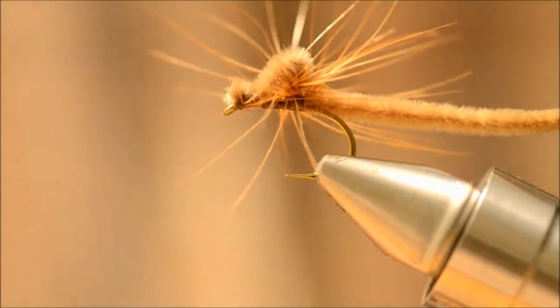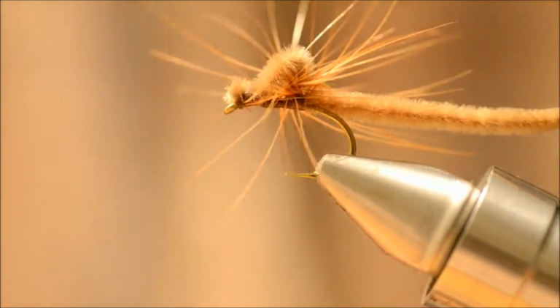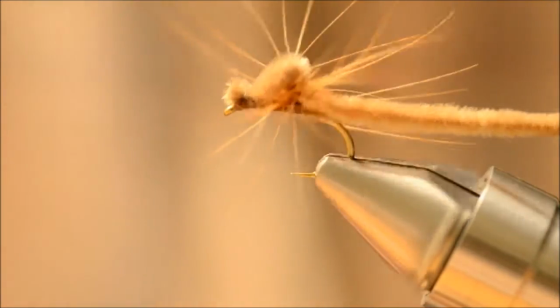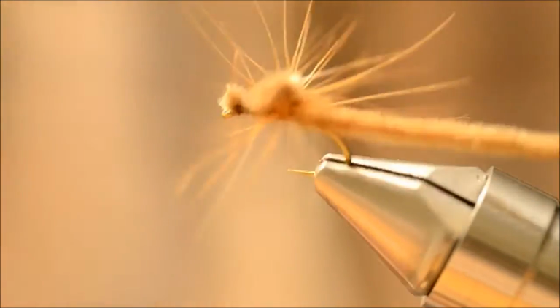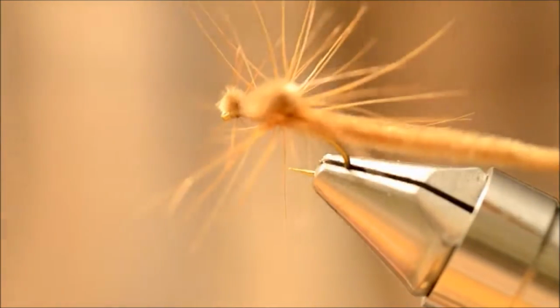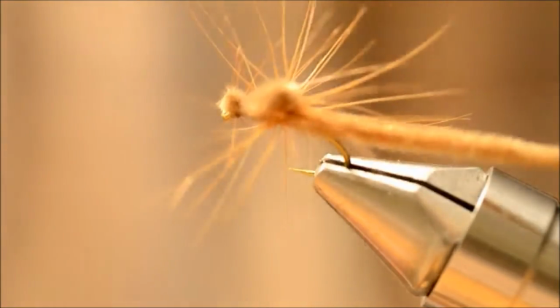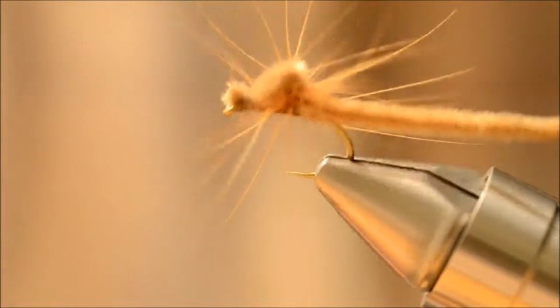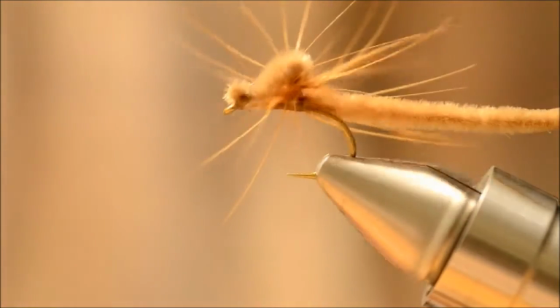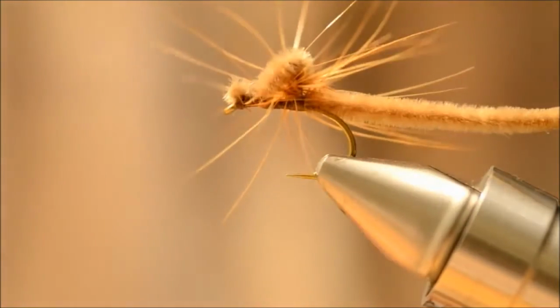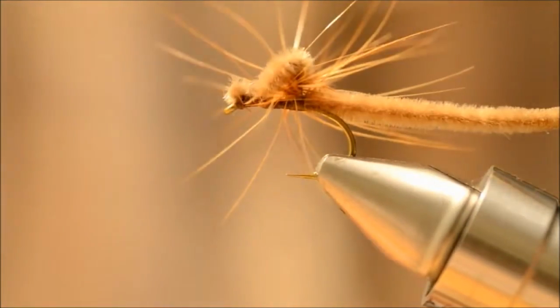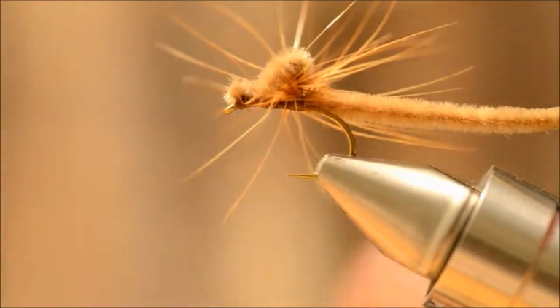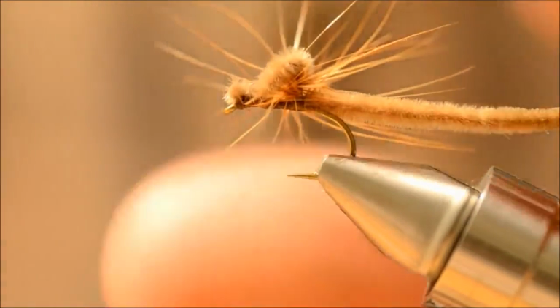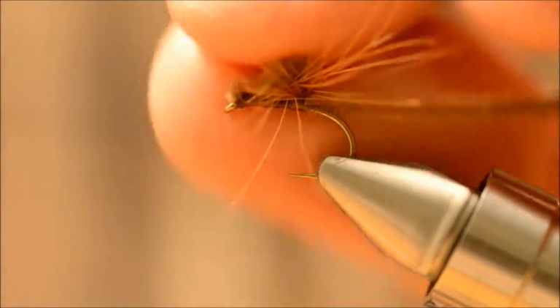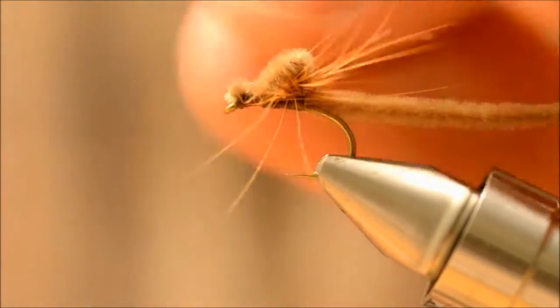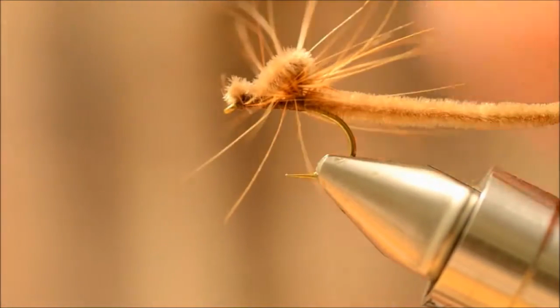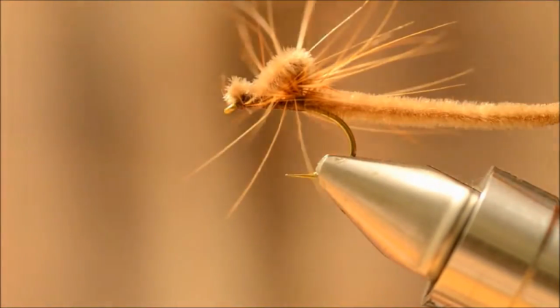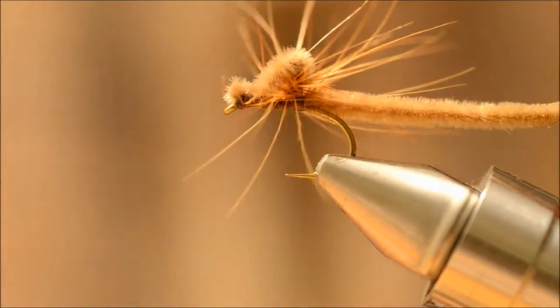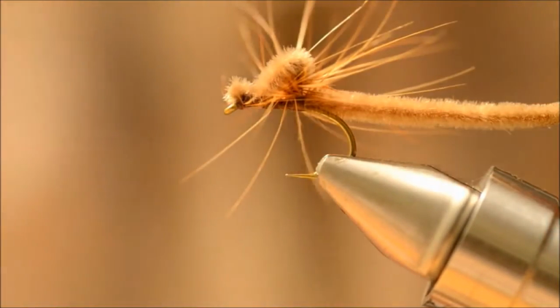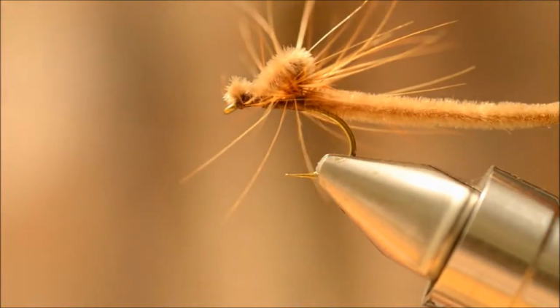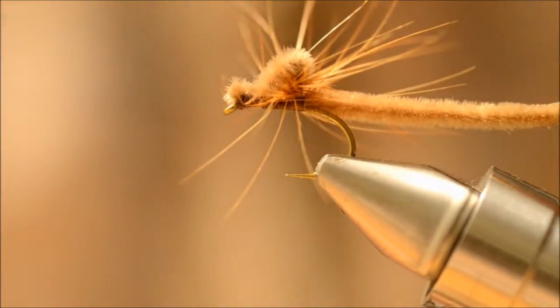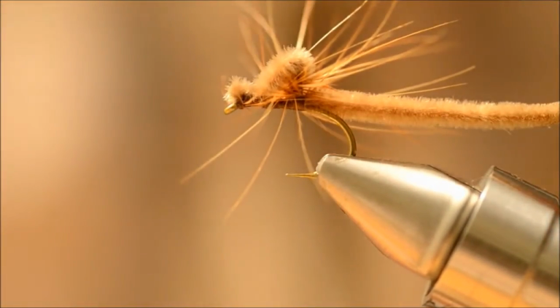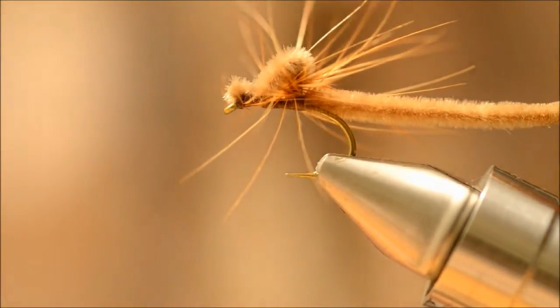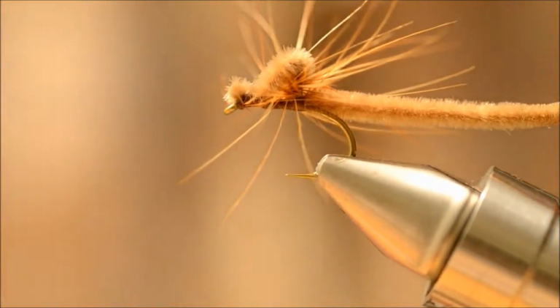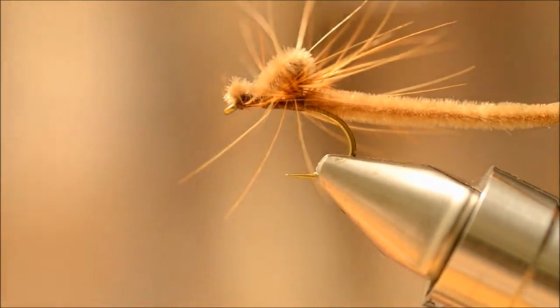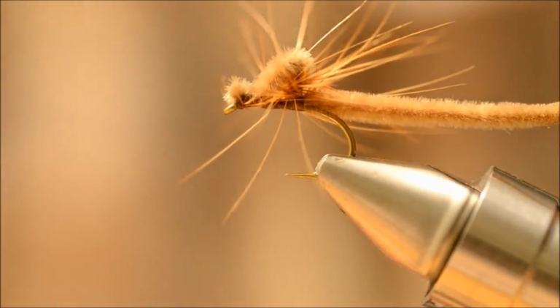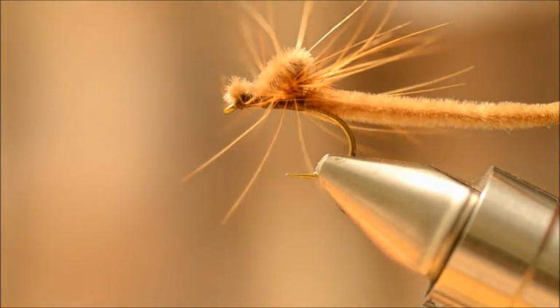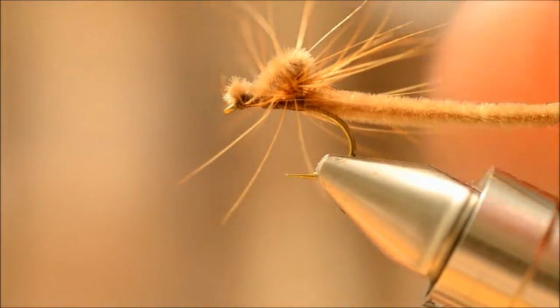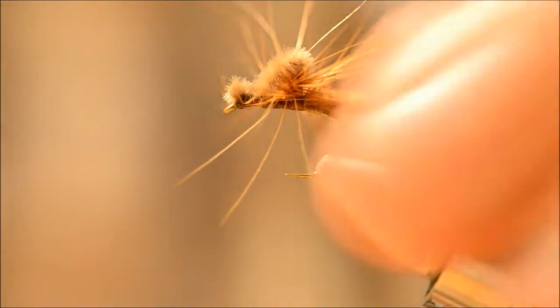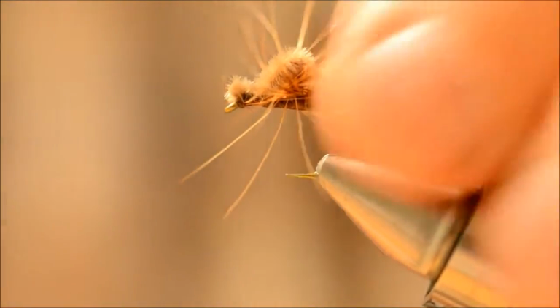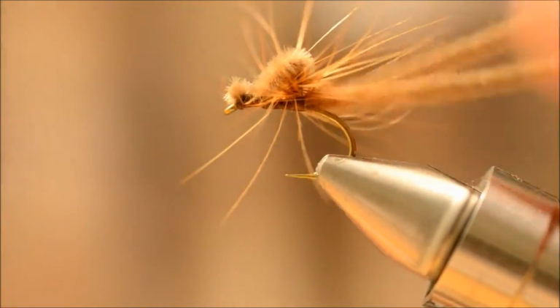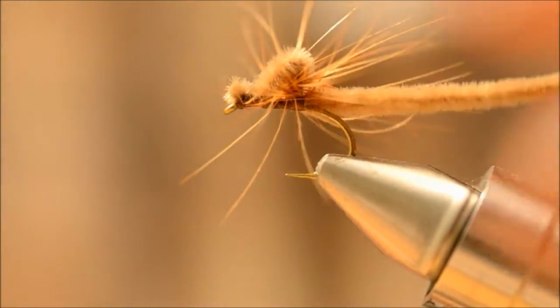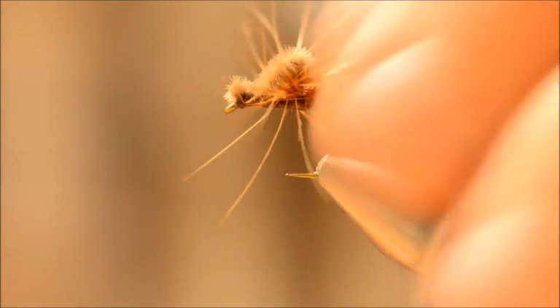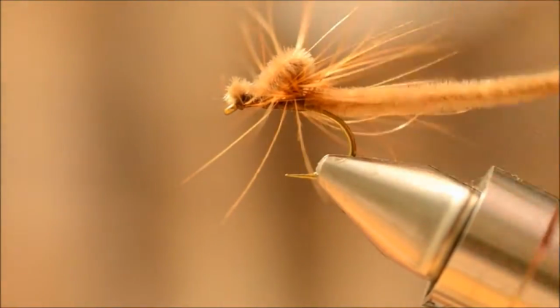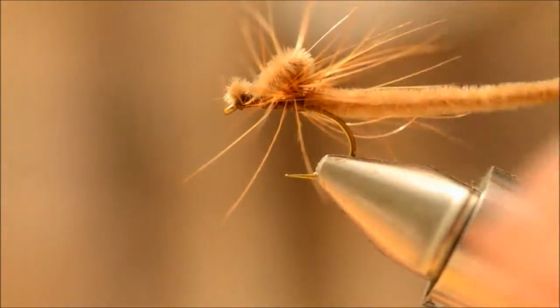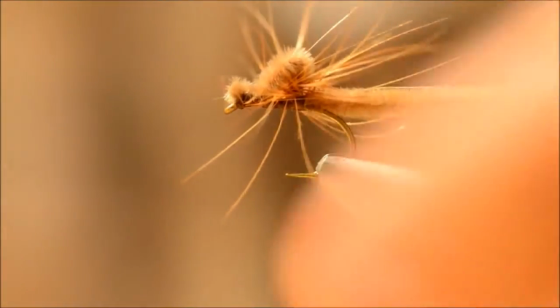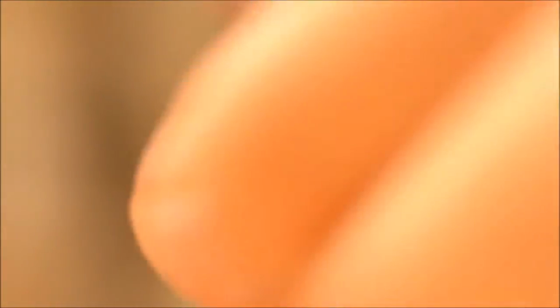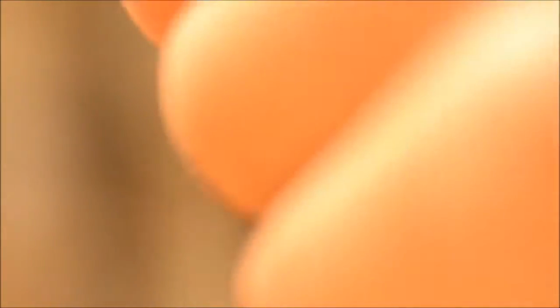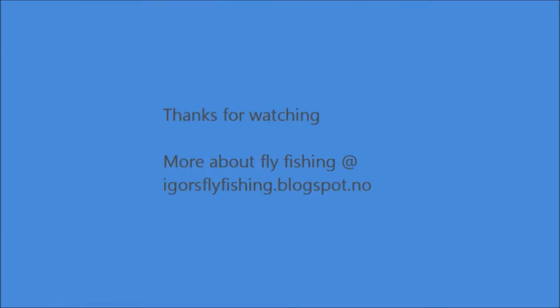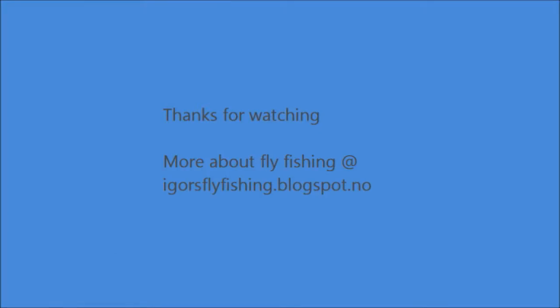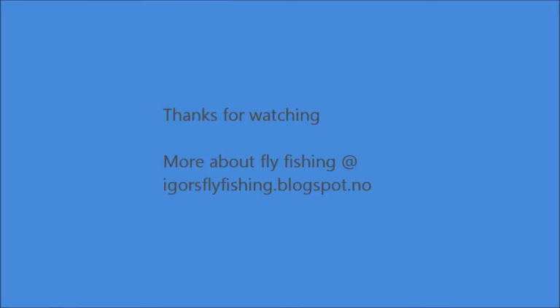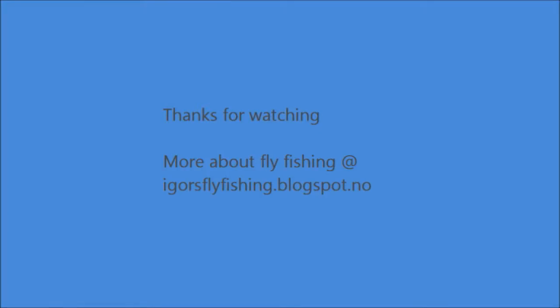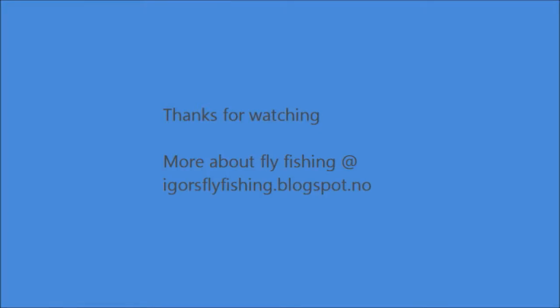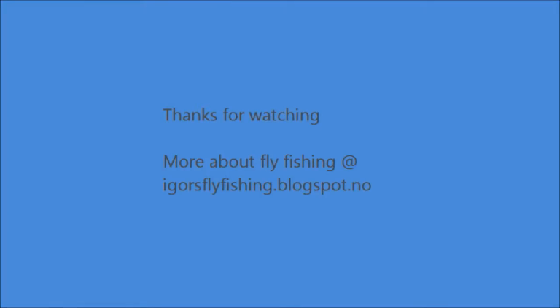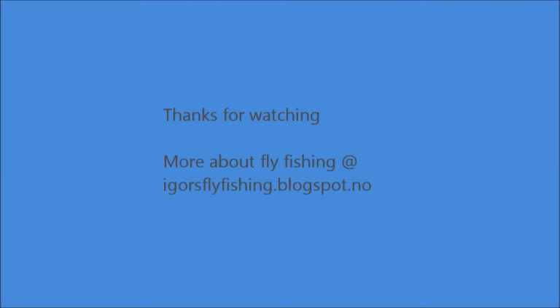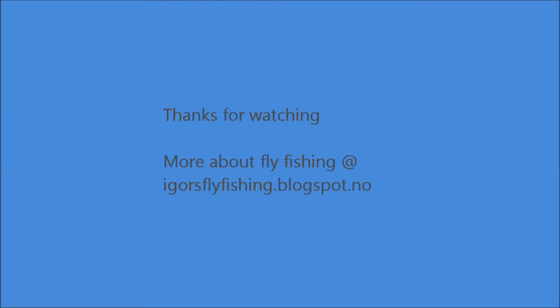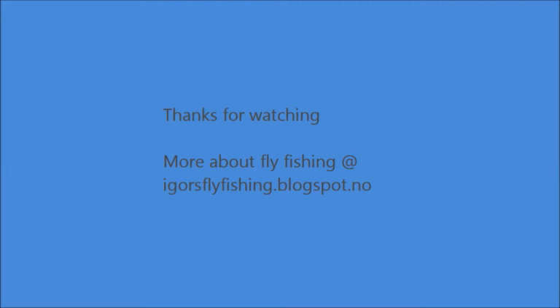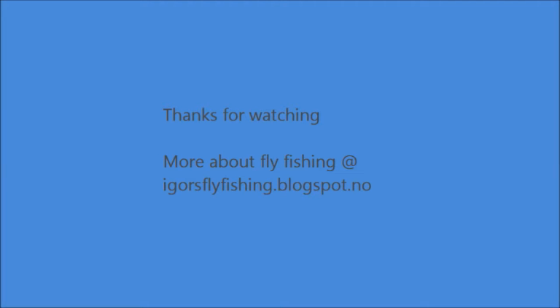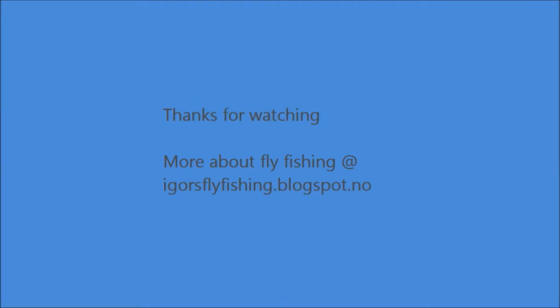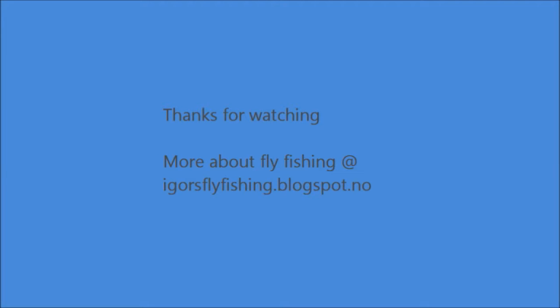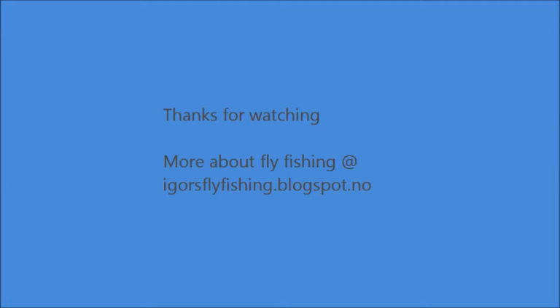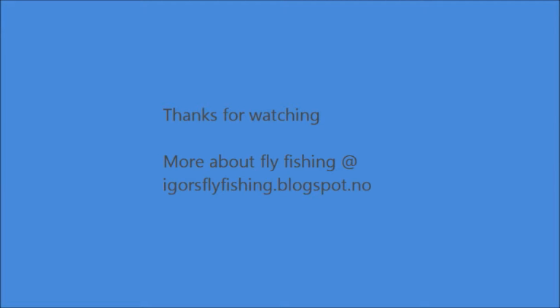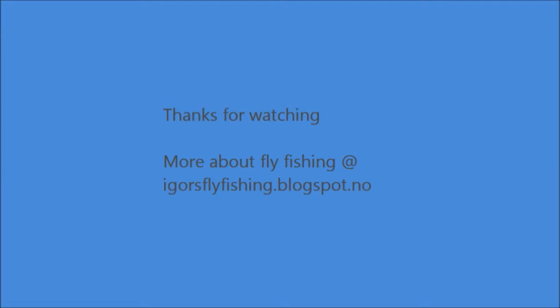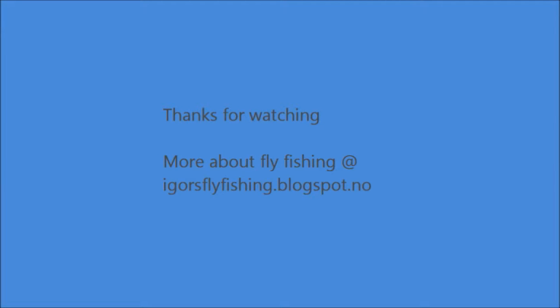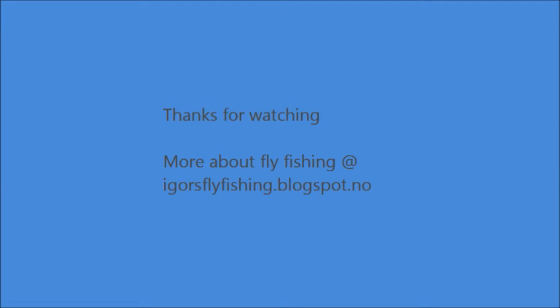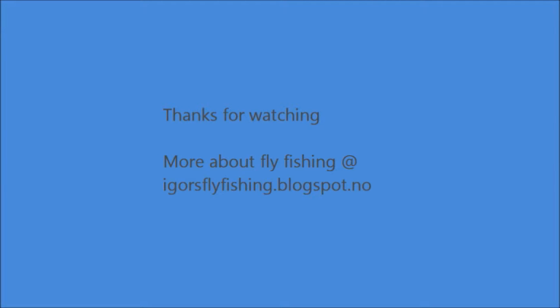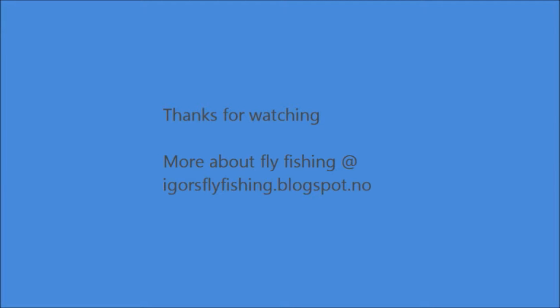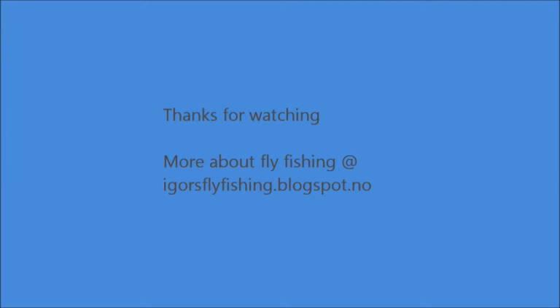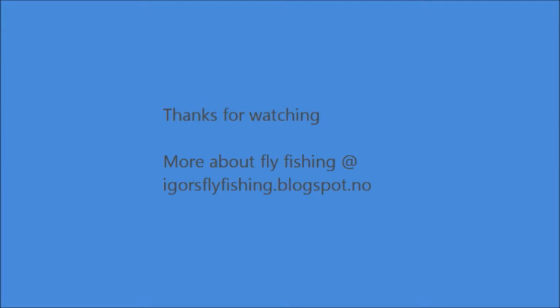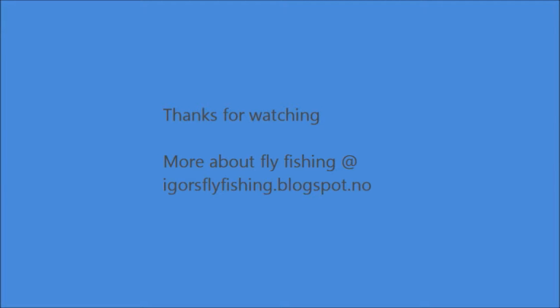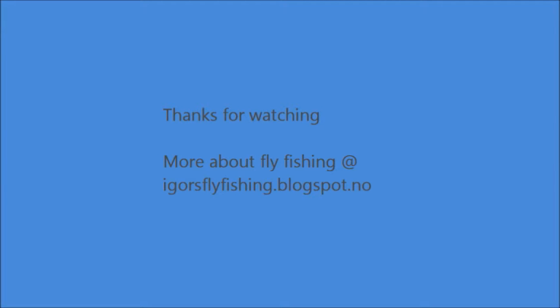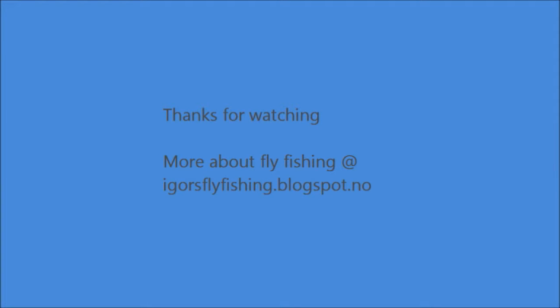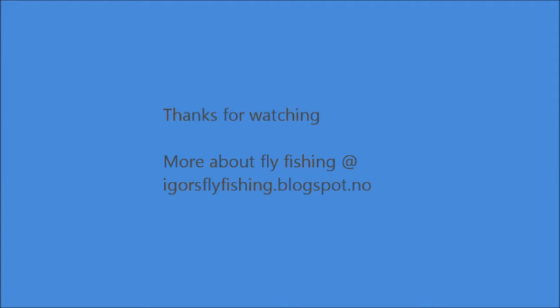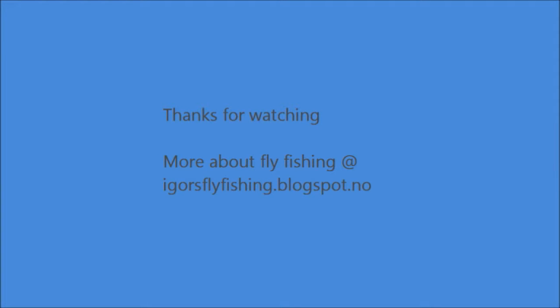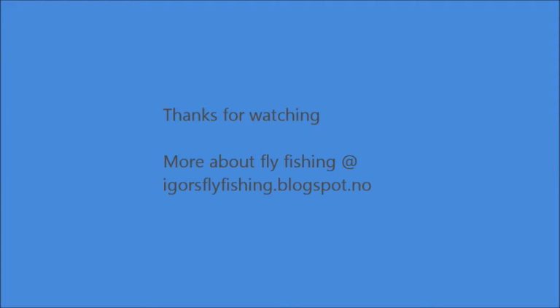And that's about it. All we have to do is put some floatant on it.